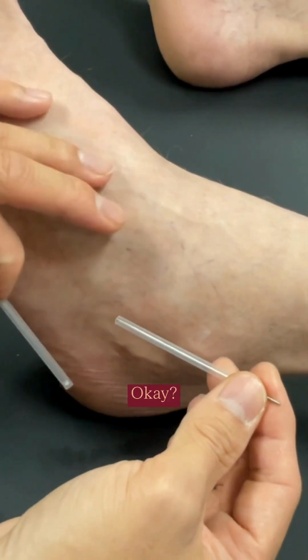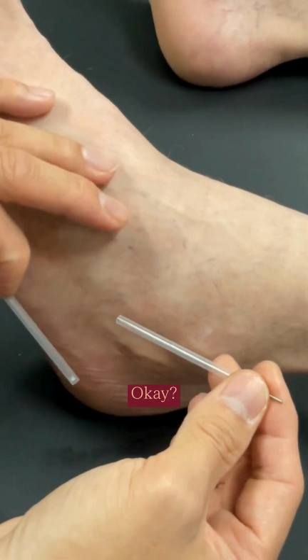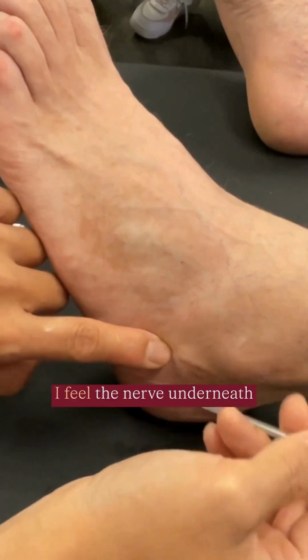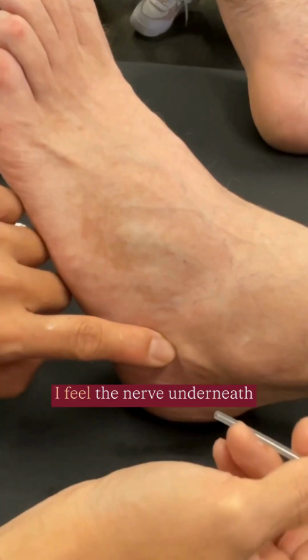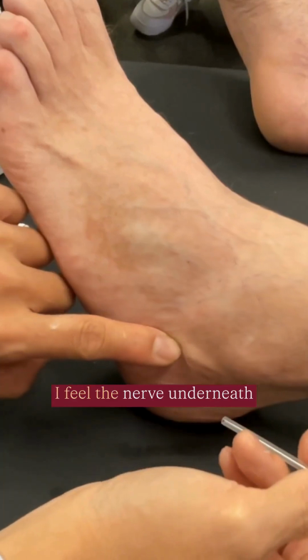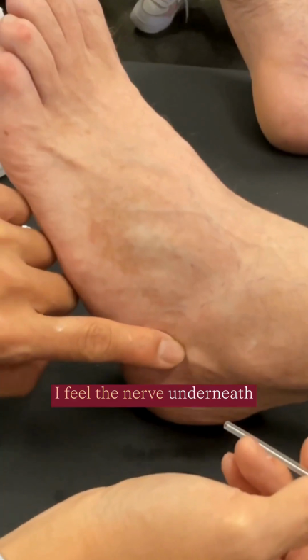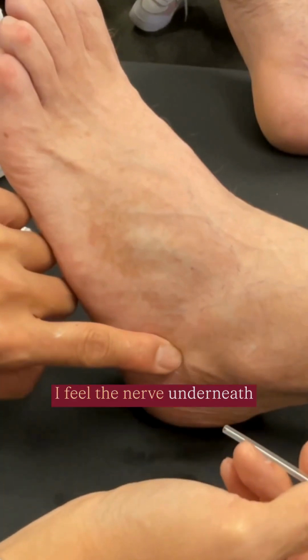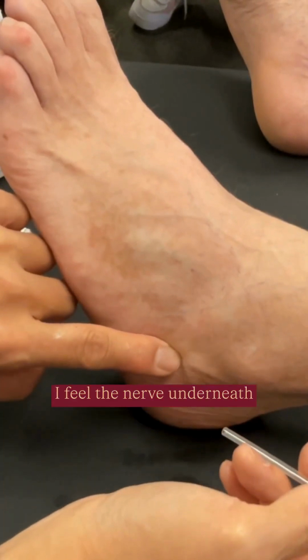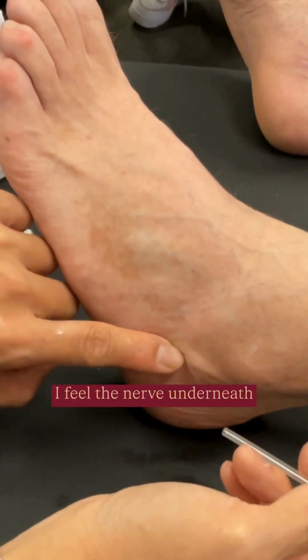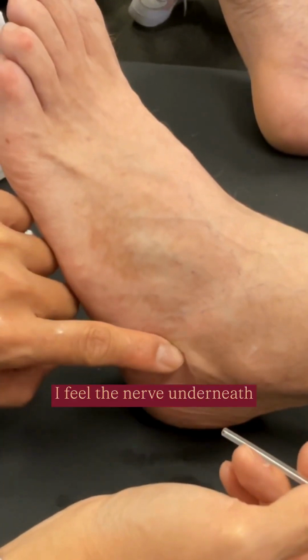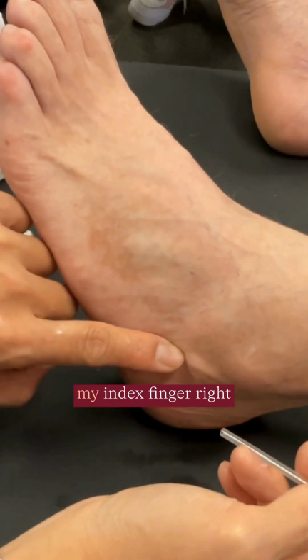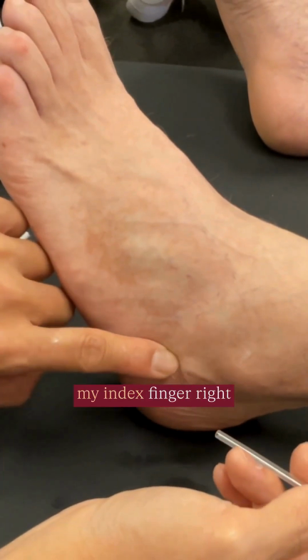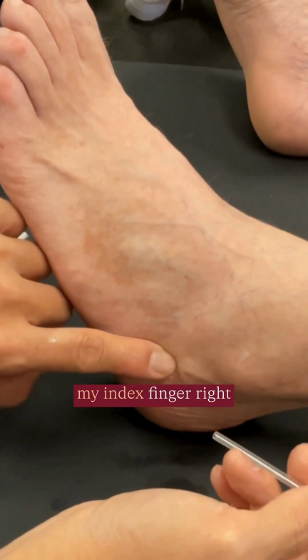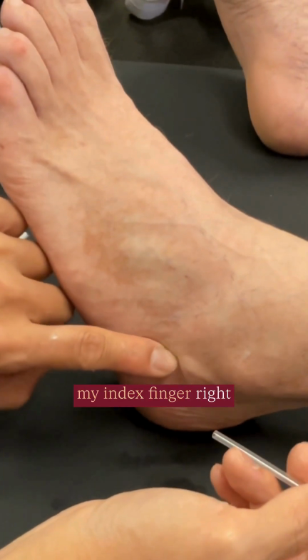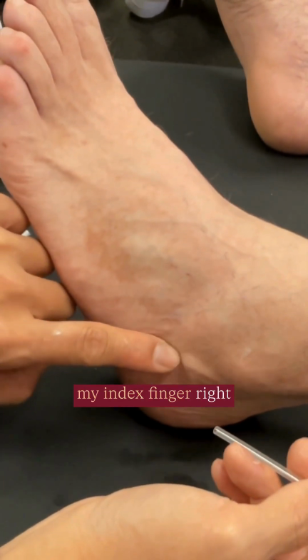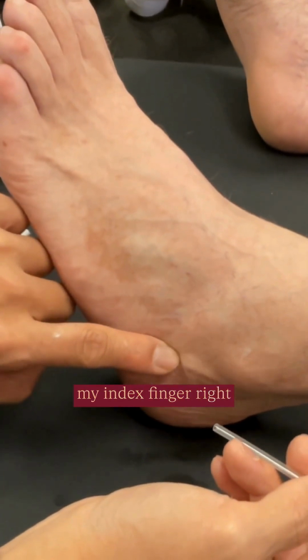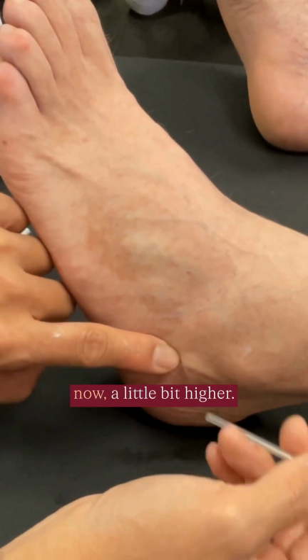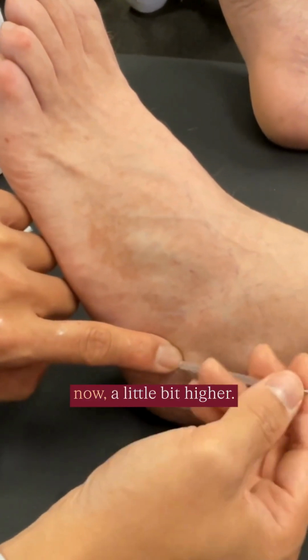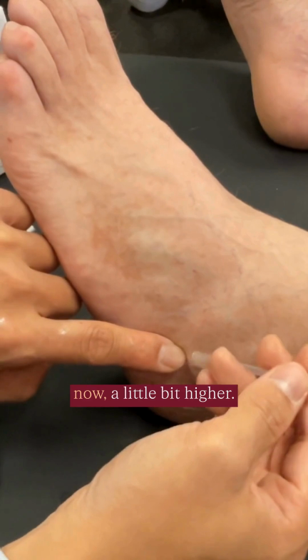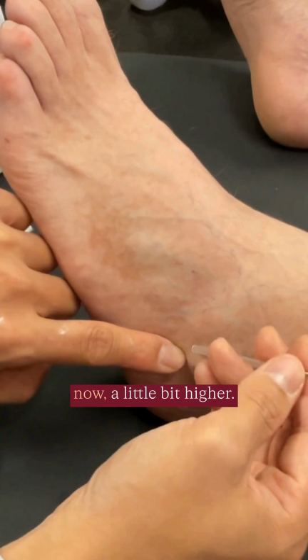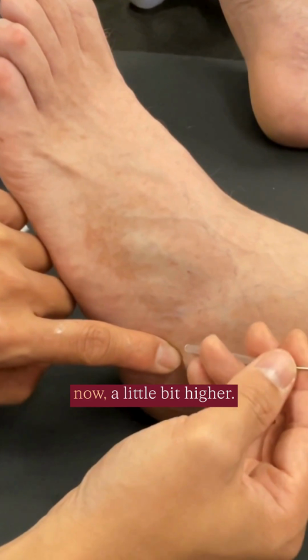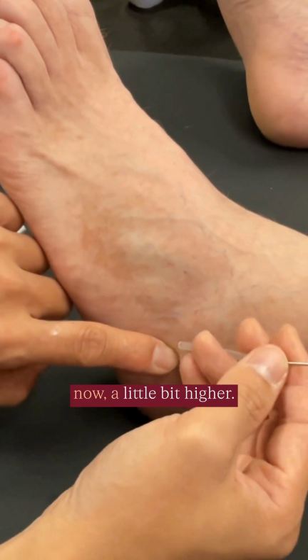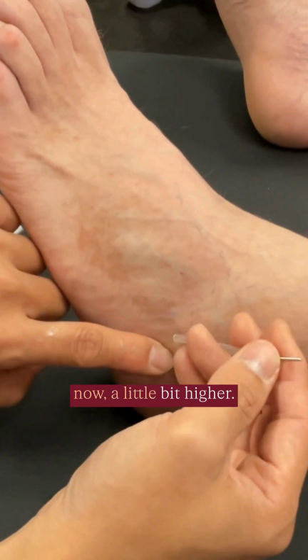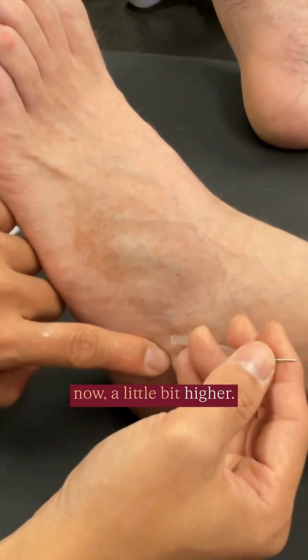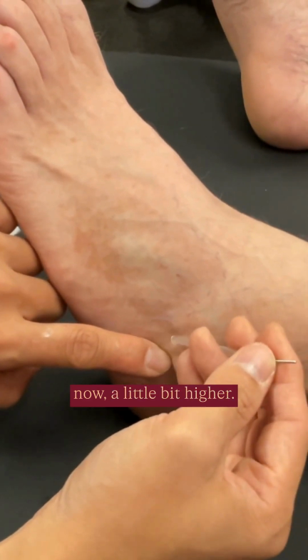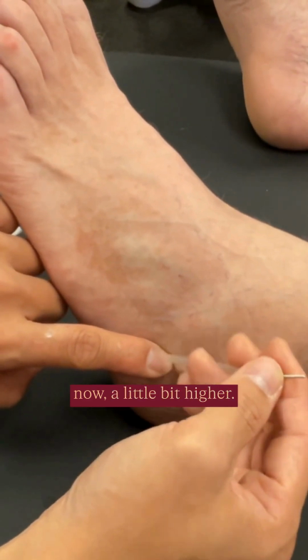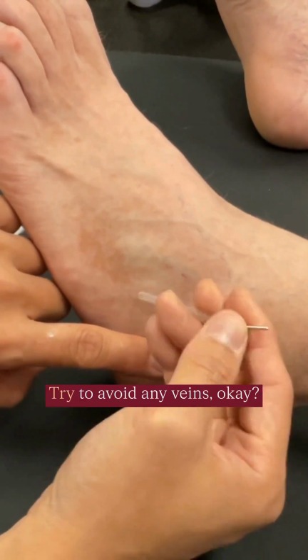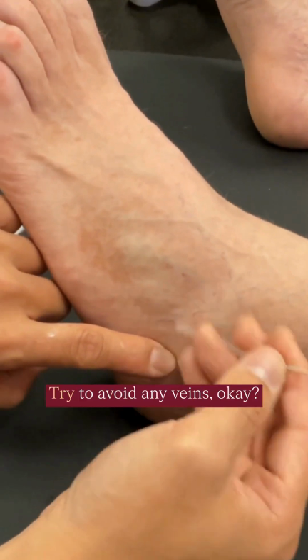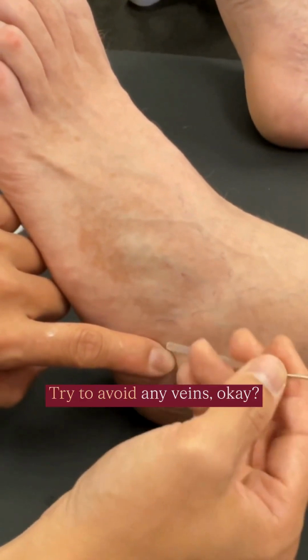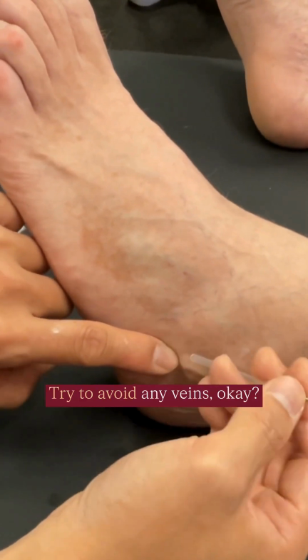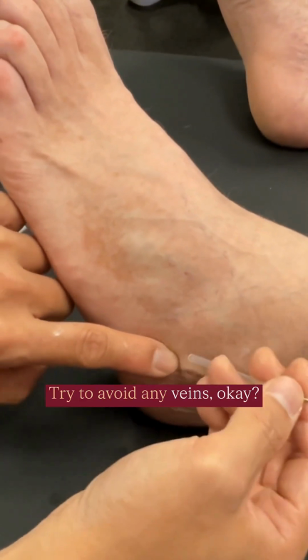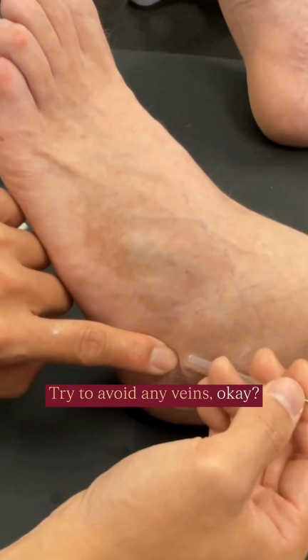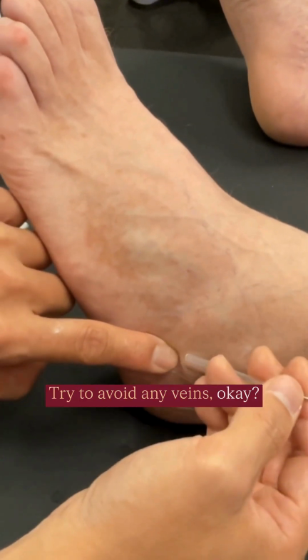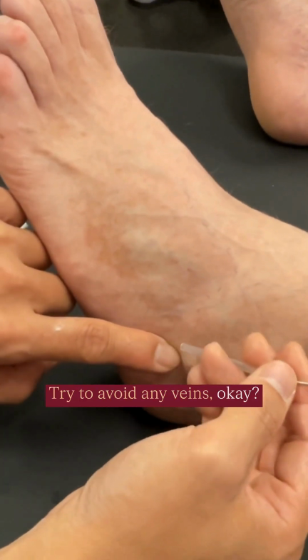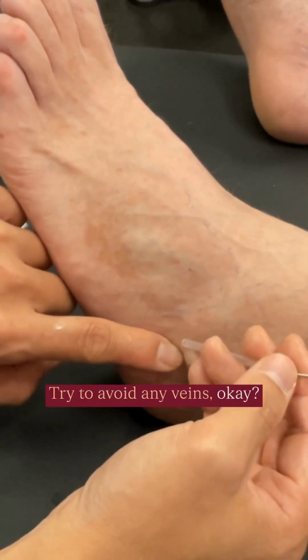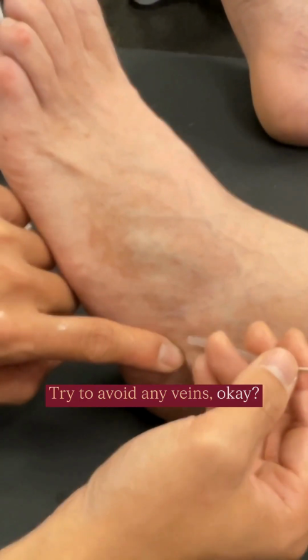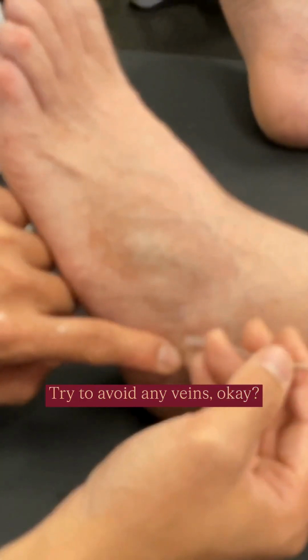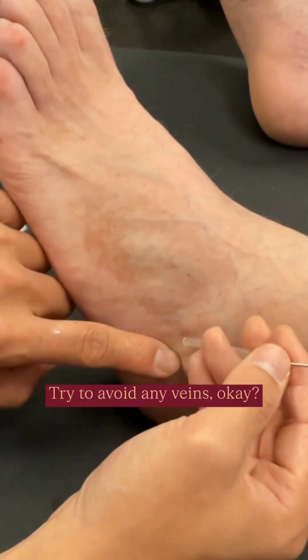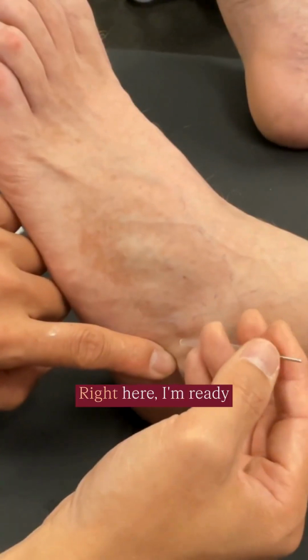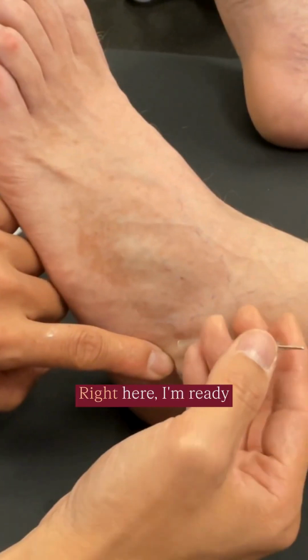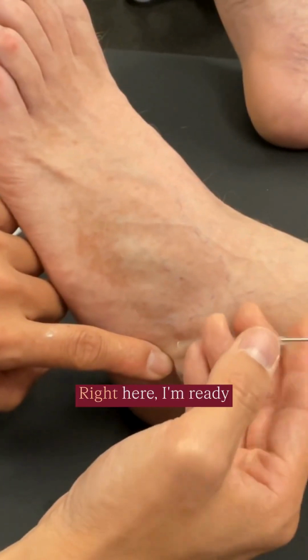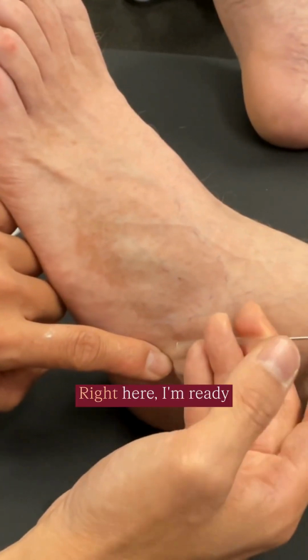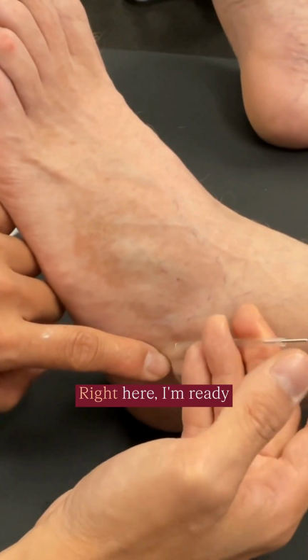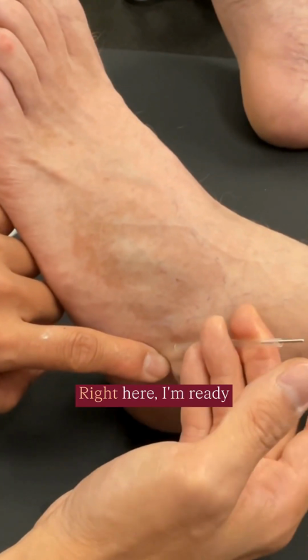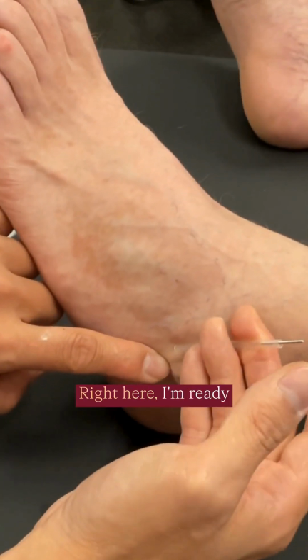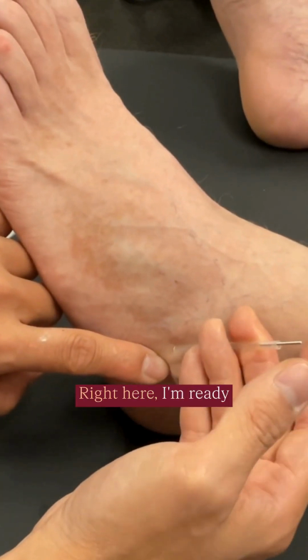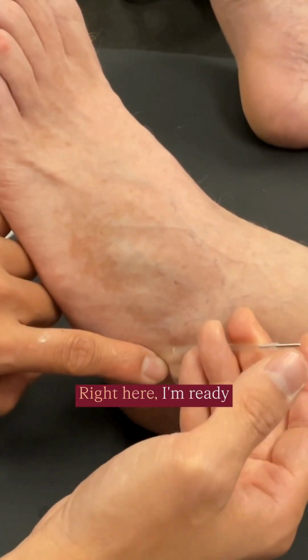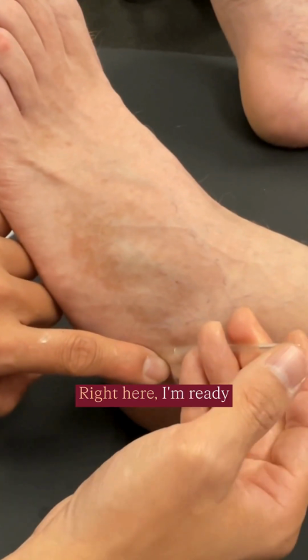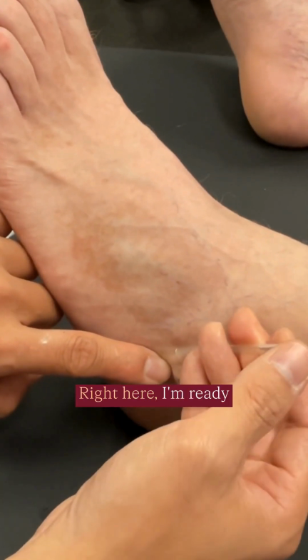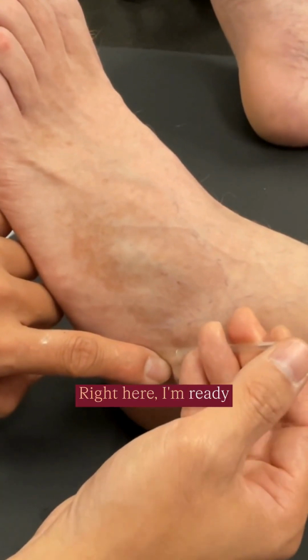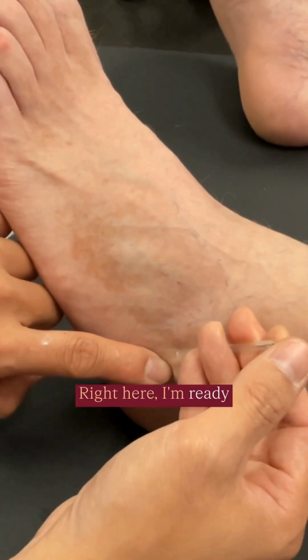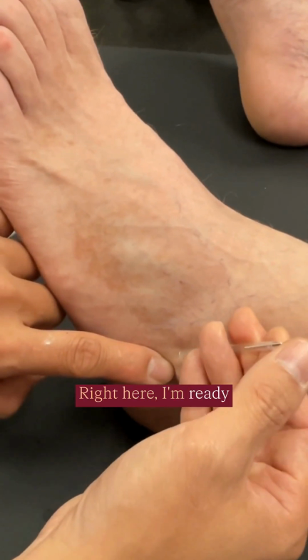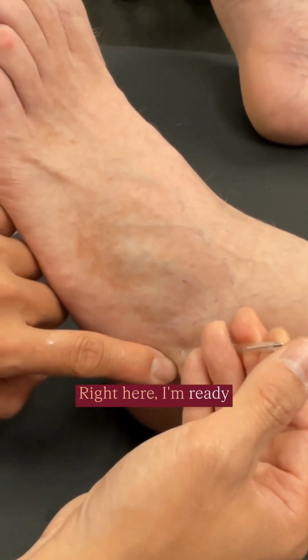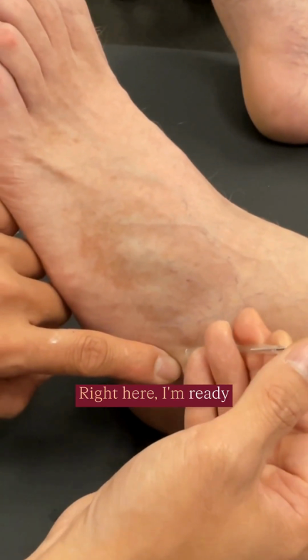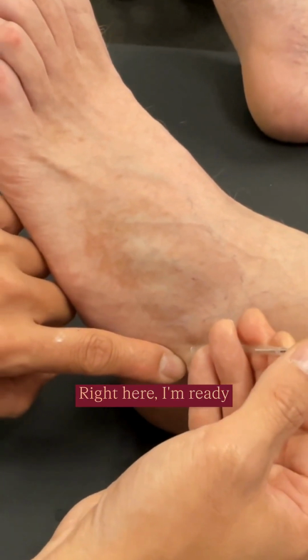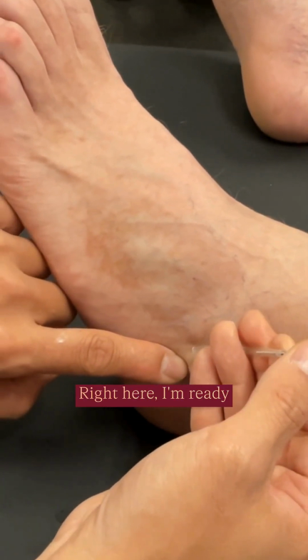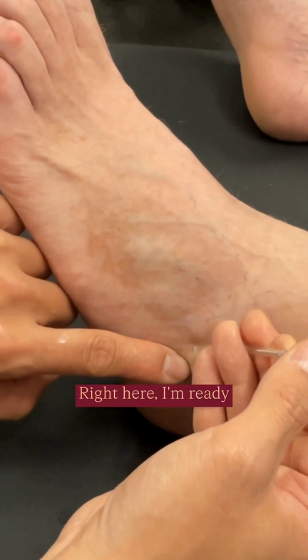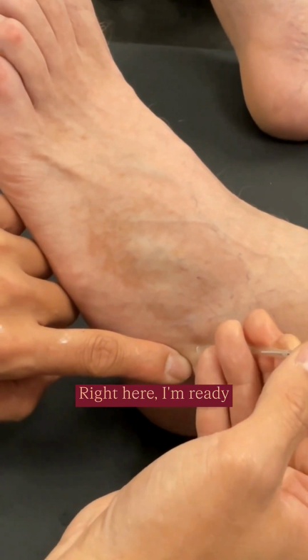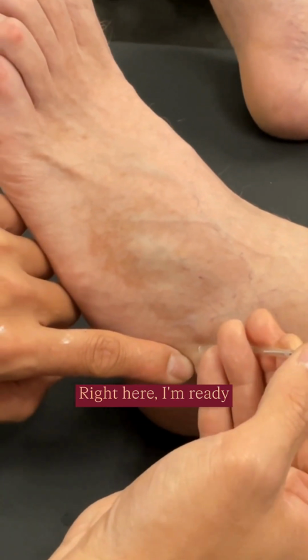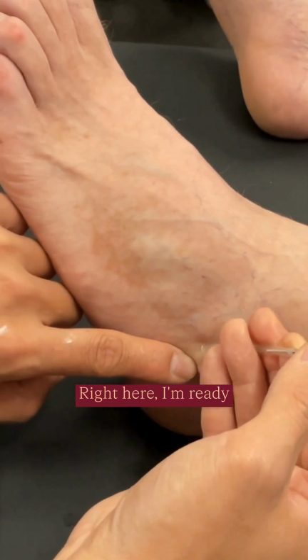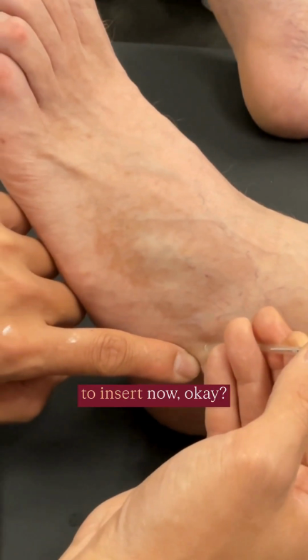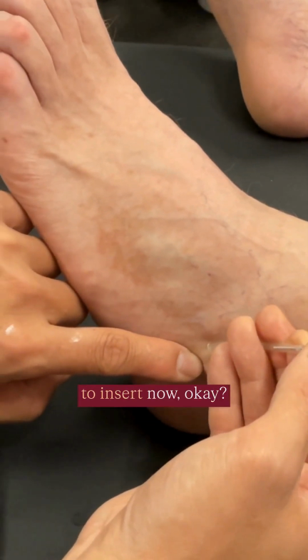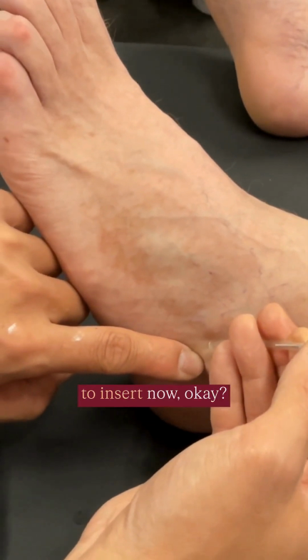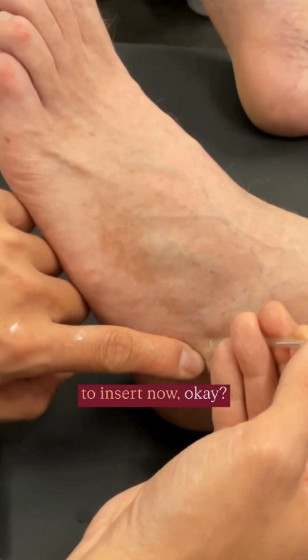I feel the nerve underneath my index finger right now. I go a little bit higher to try to avoid any veins. Right here — I'm ready to start now.